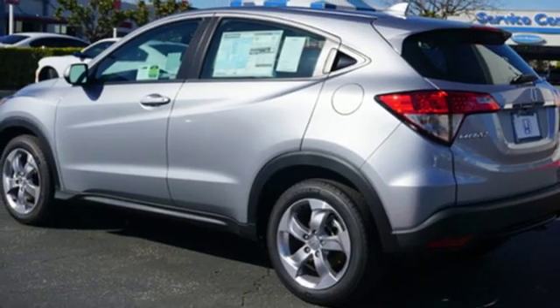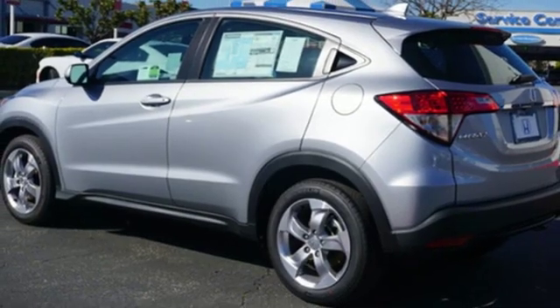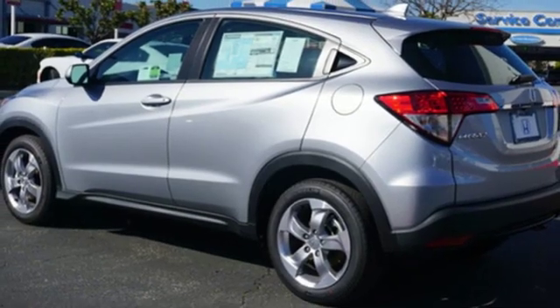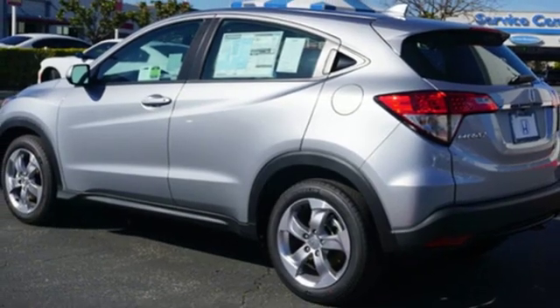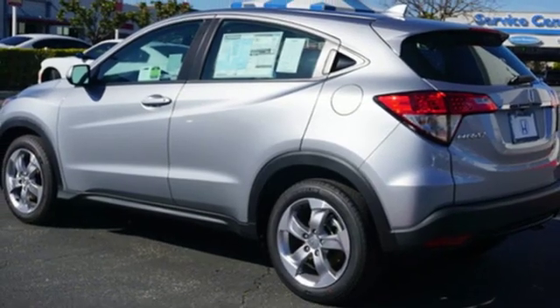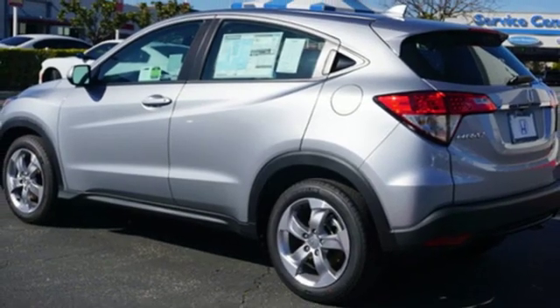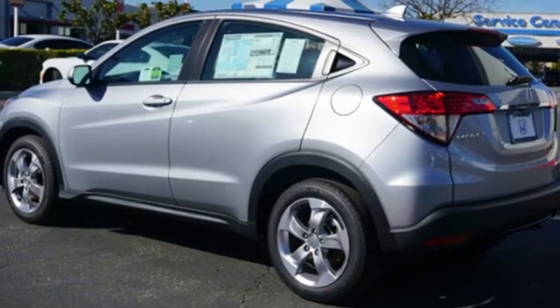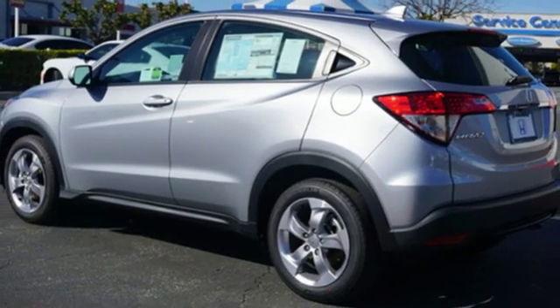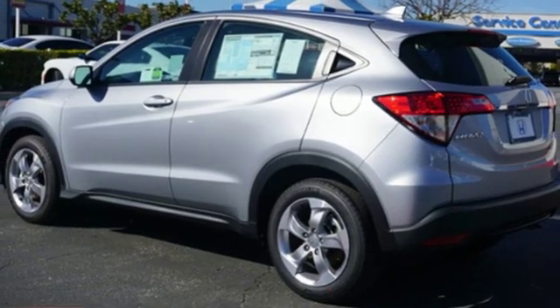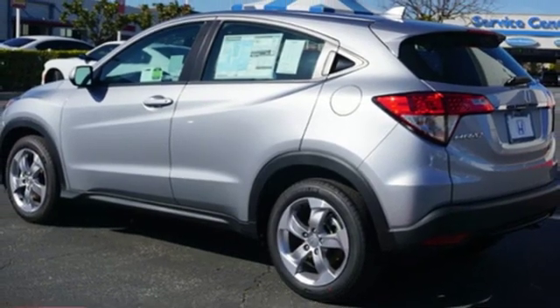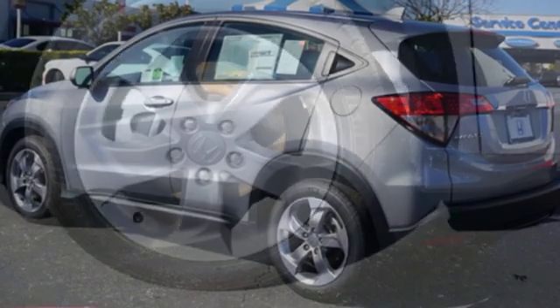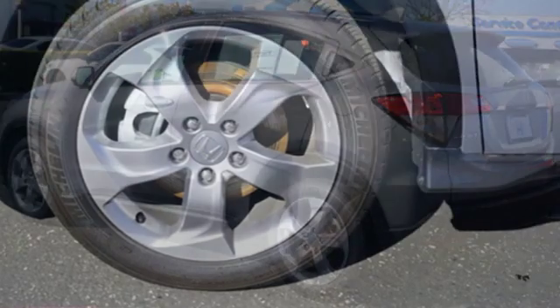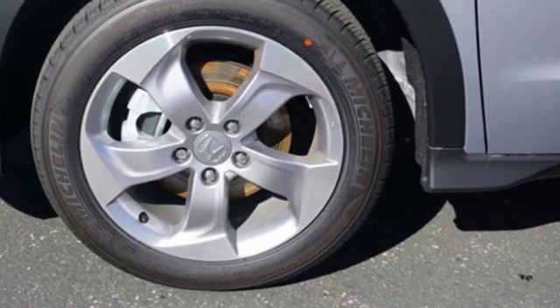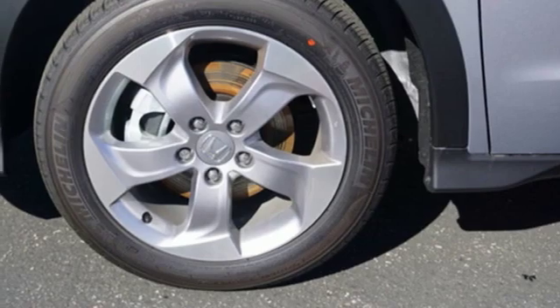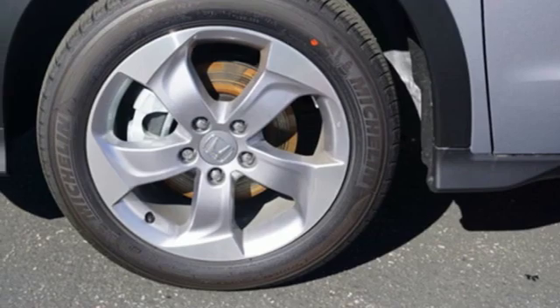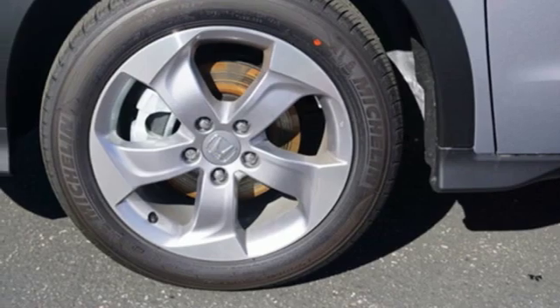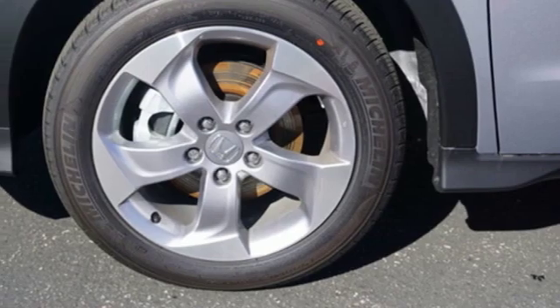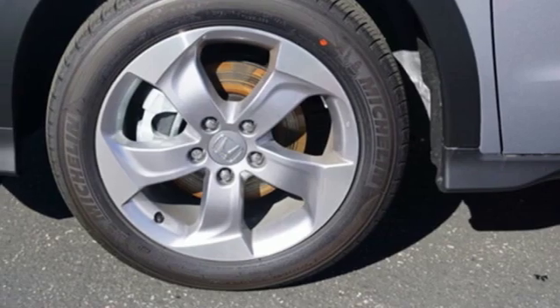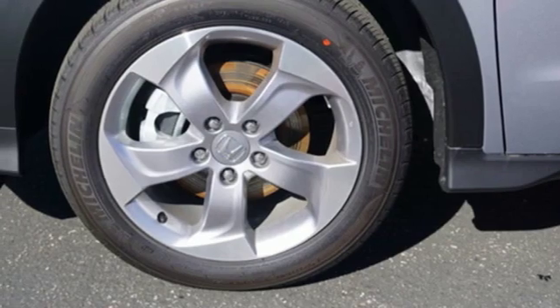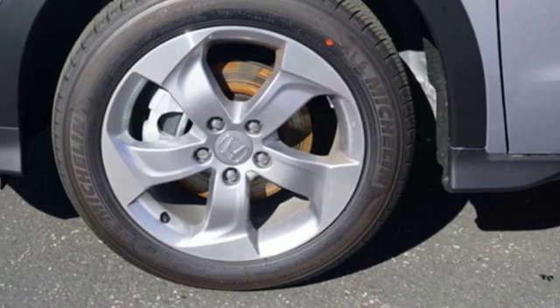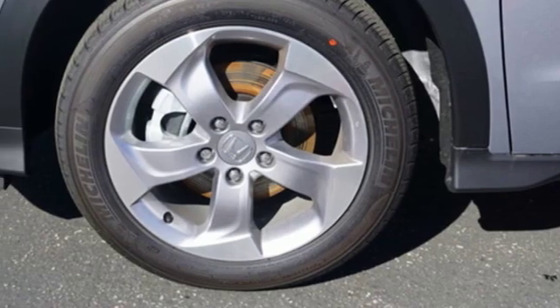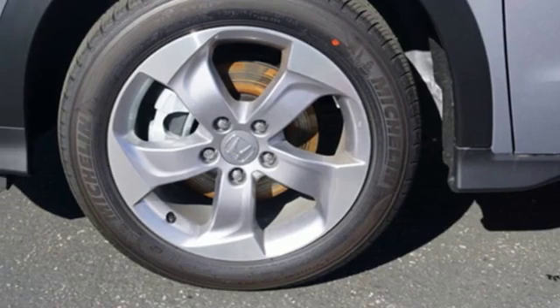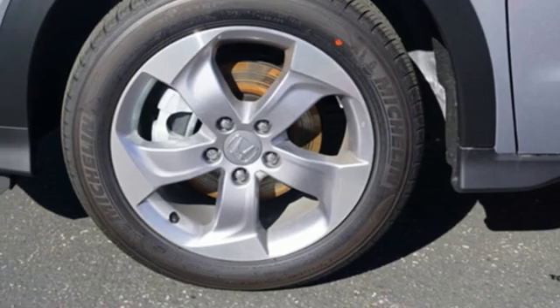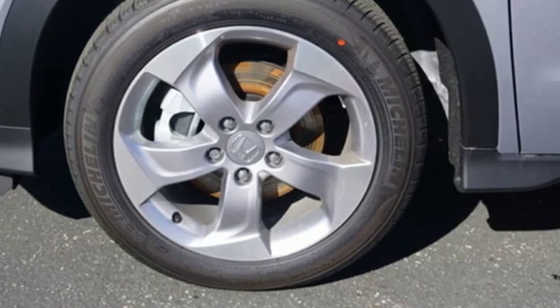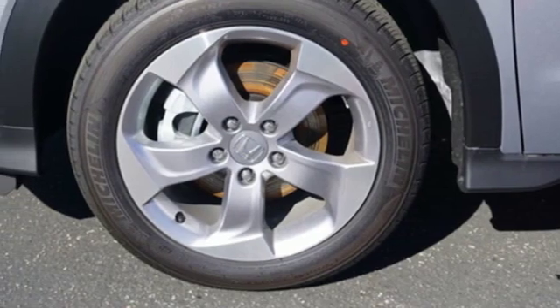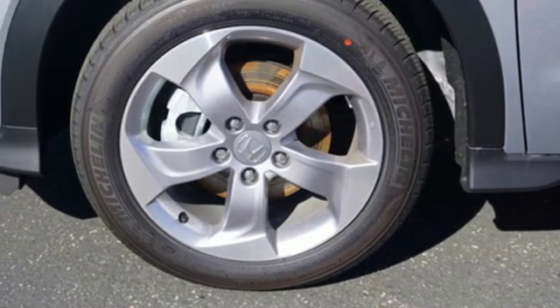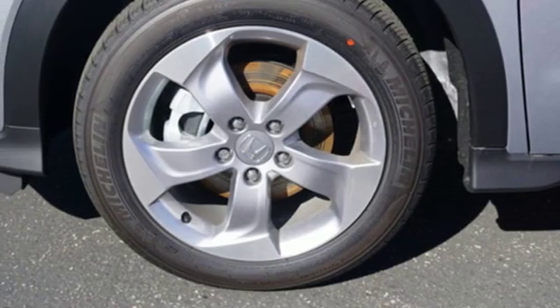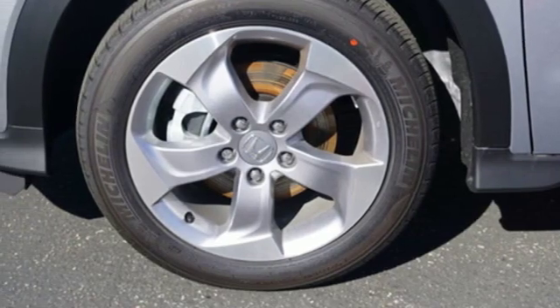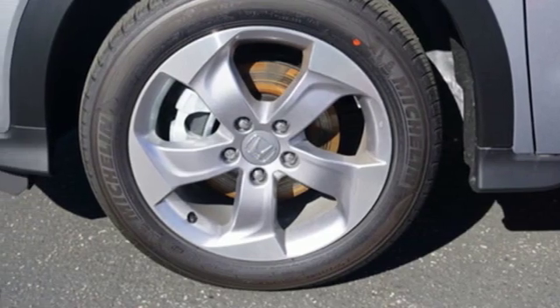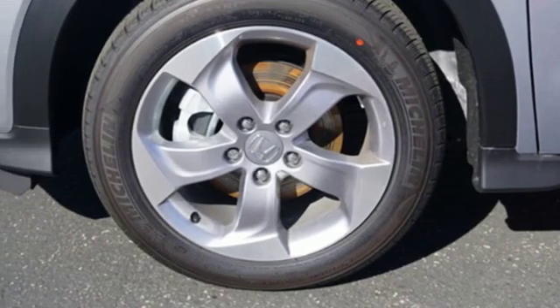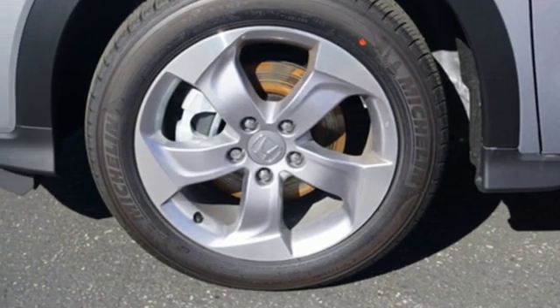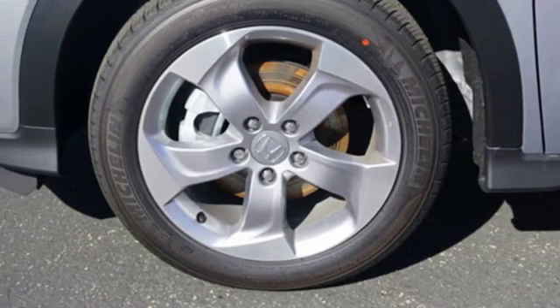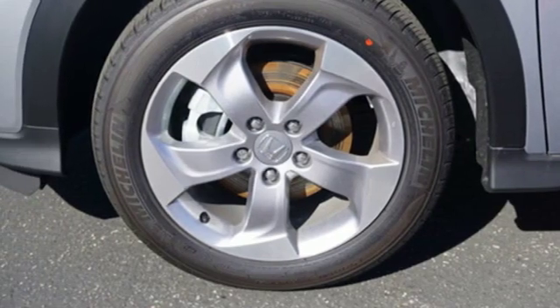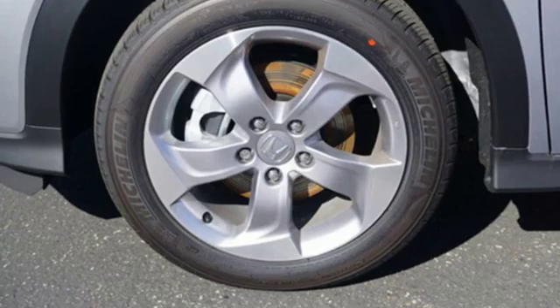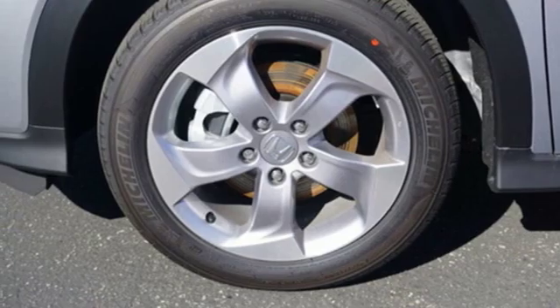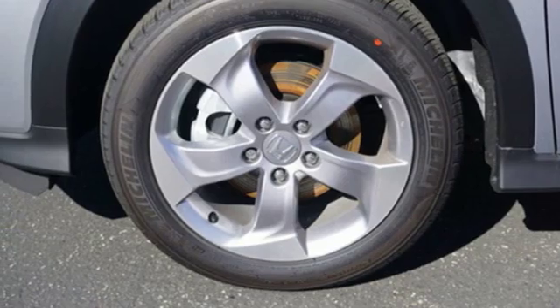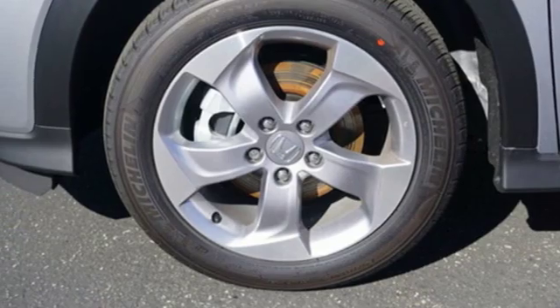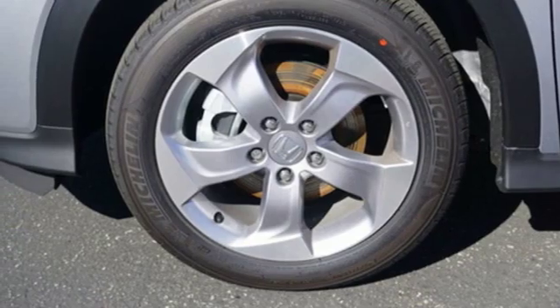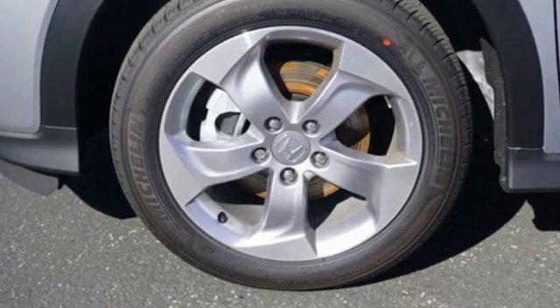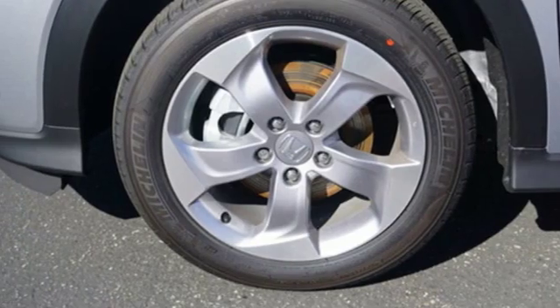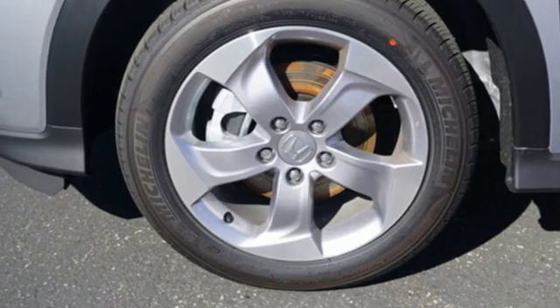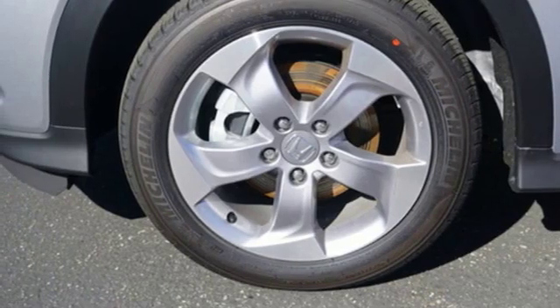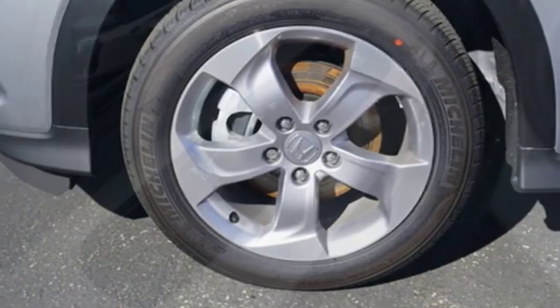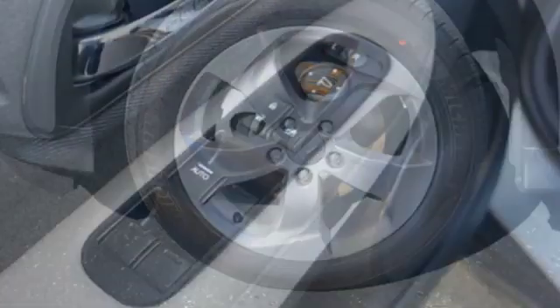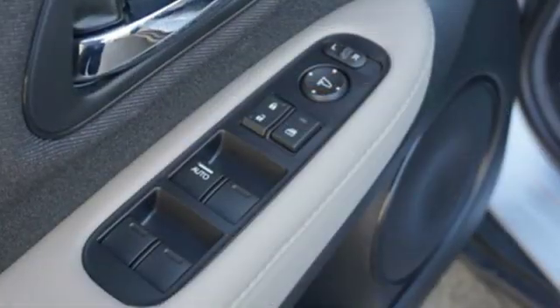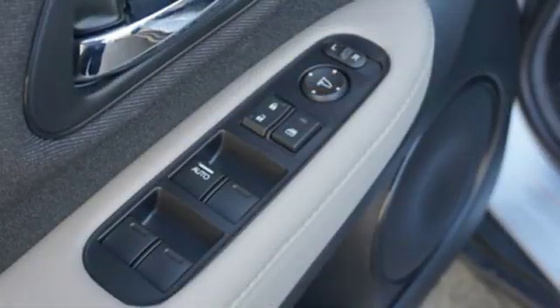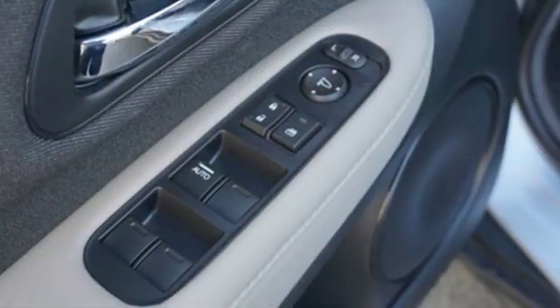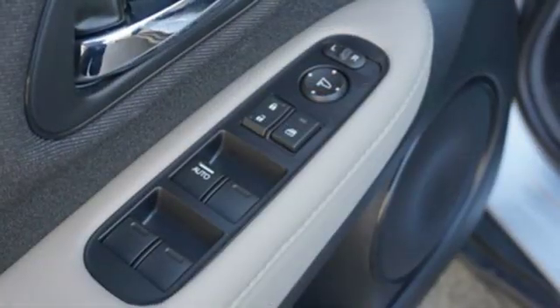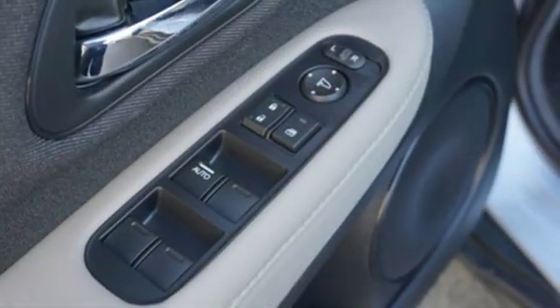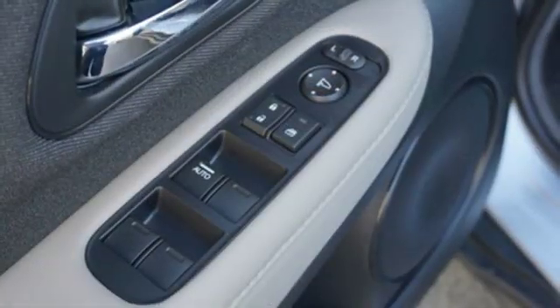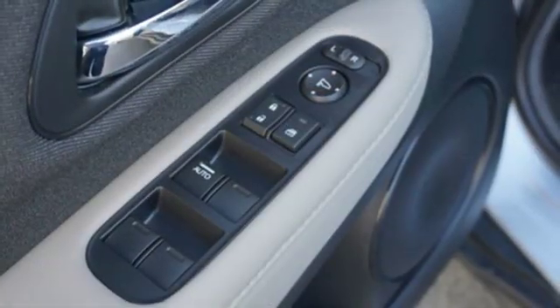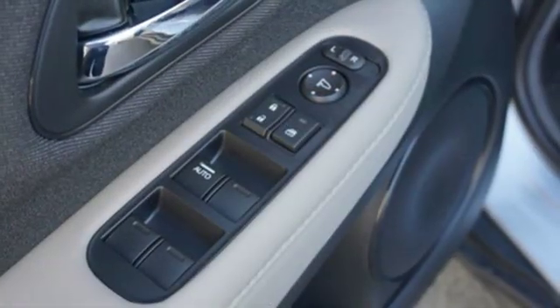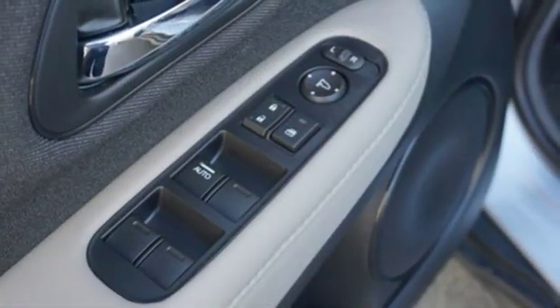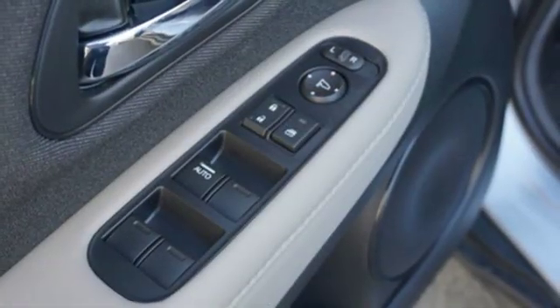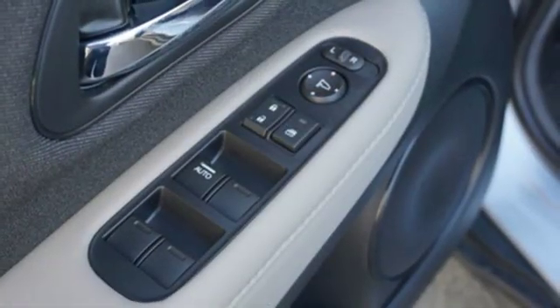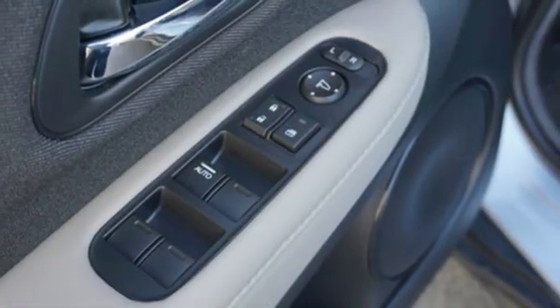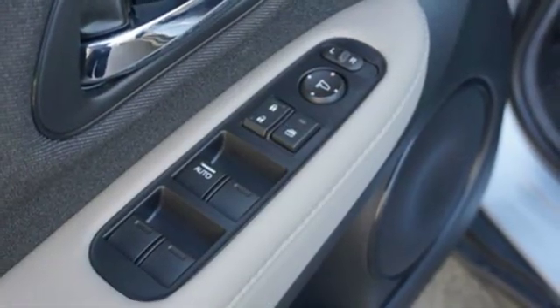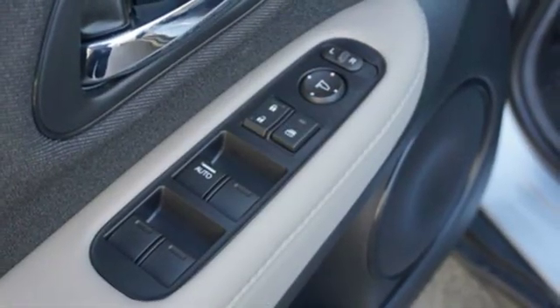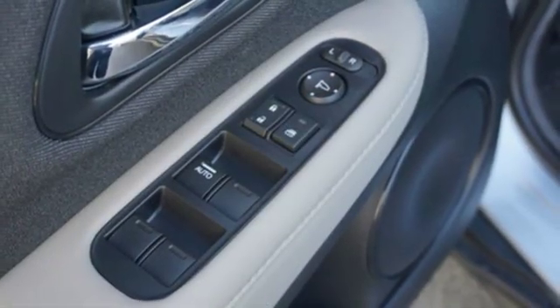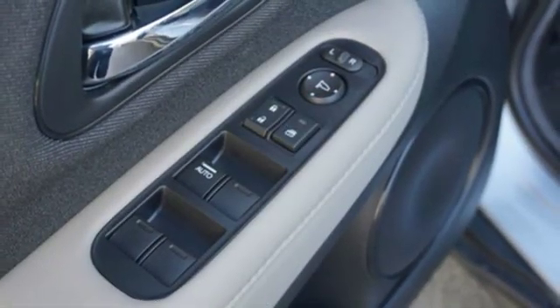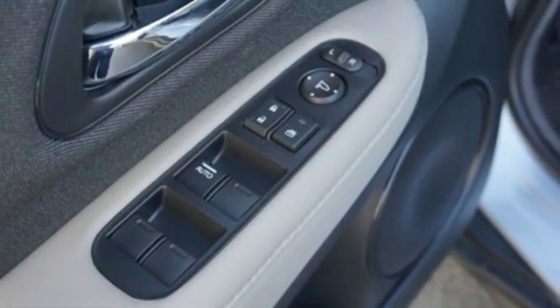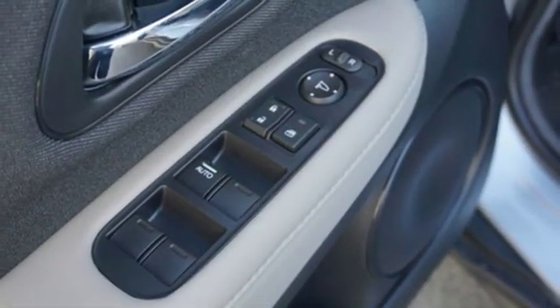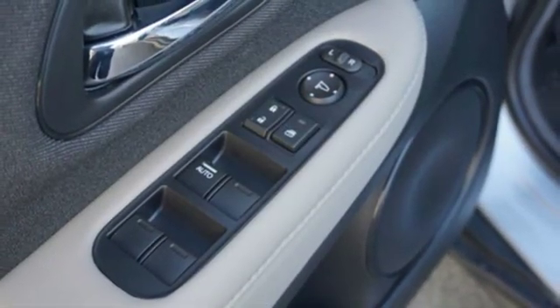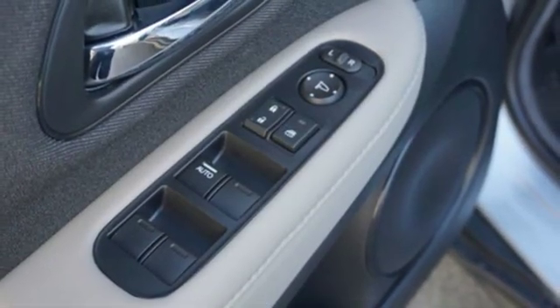External memory control, aluminum wheels, multi-function steering wheel, and continuously variable automatic transmission.